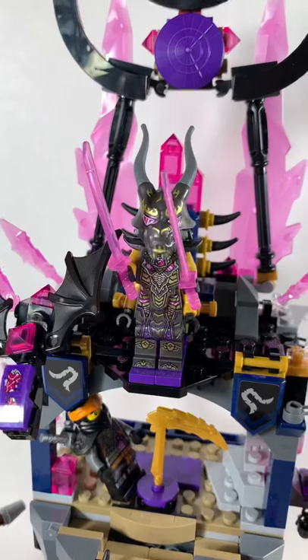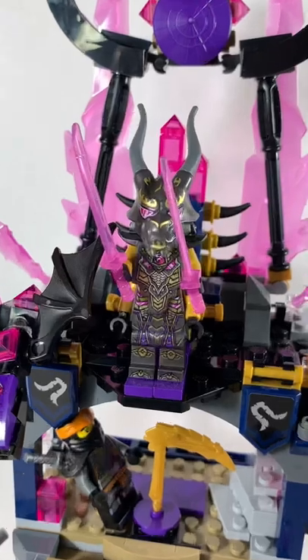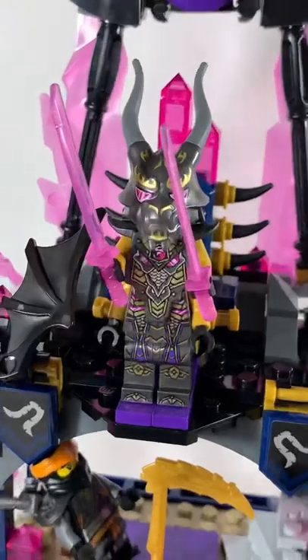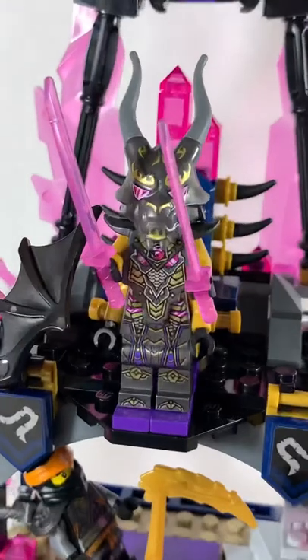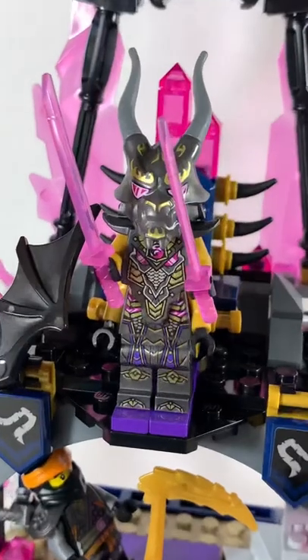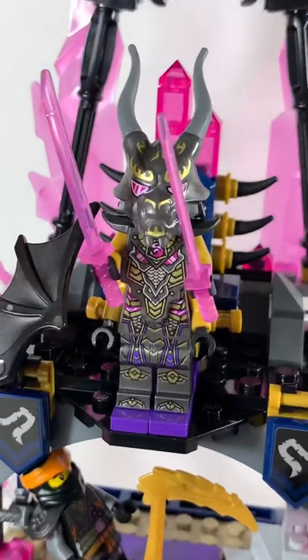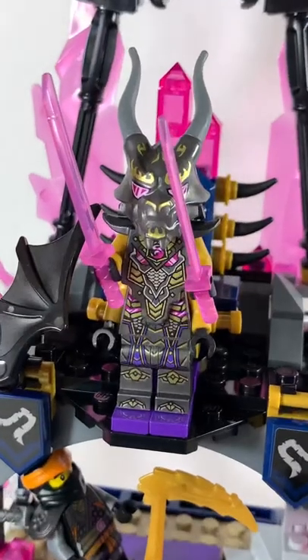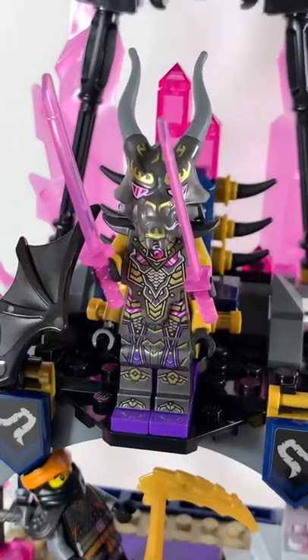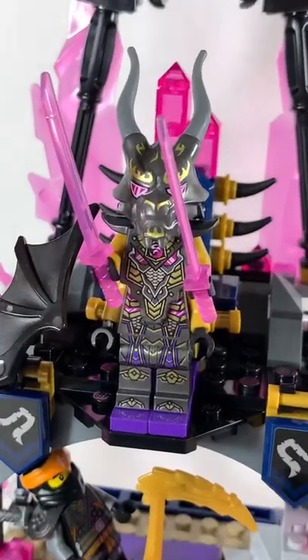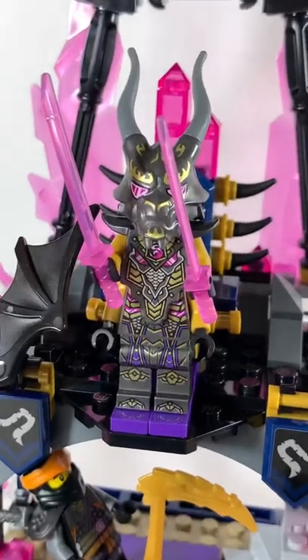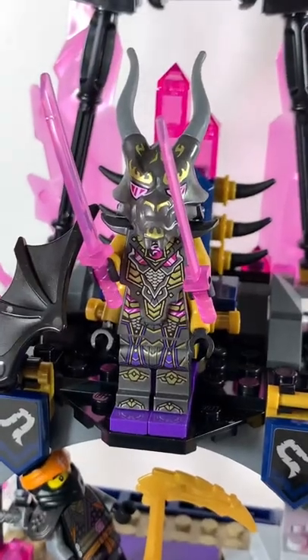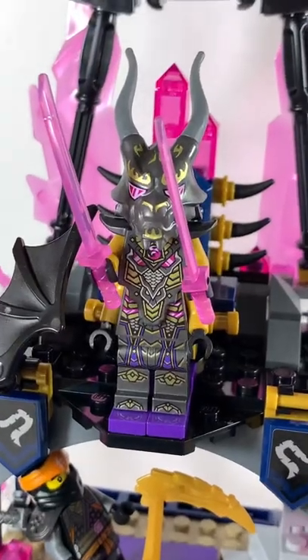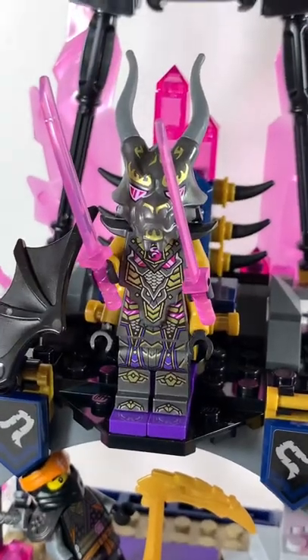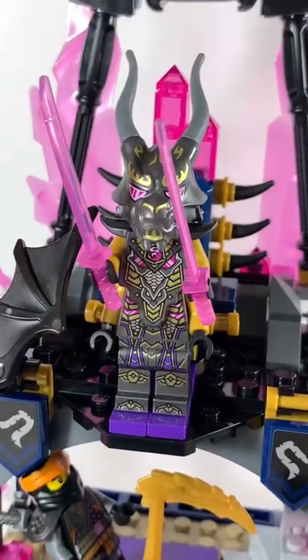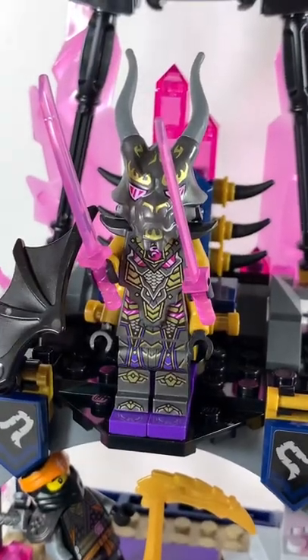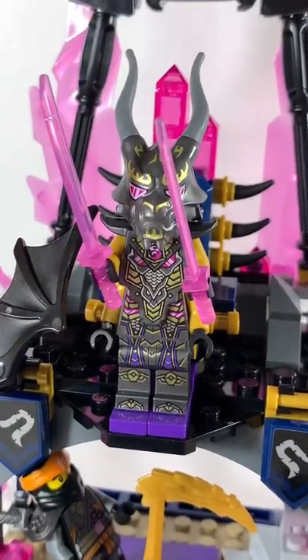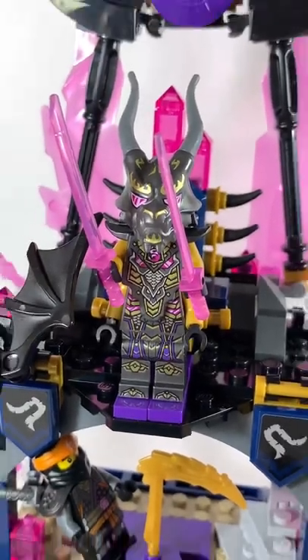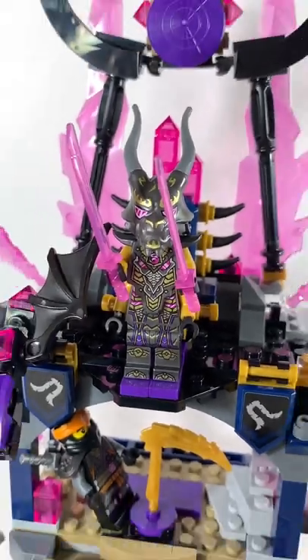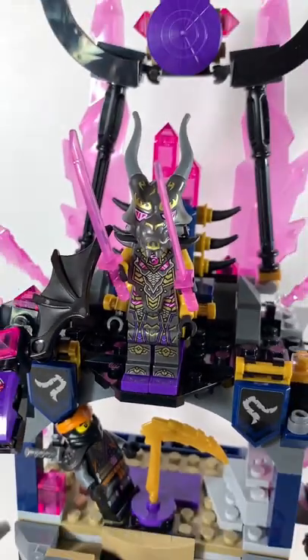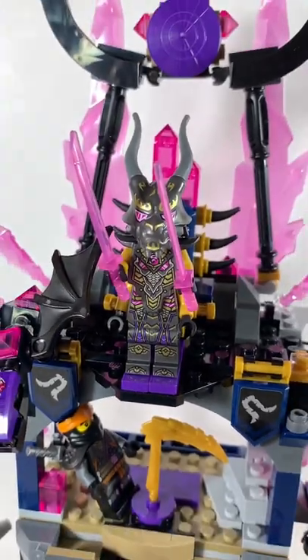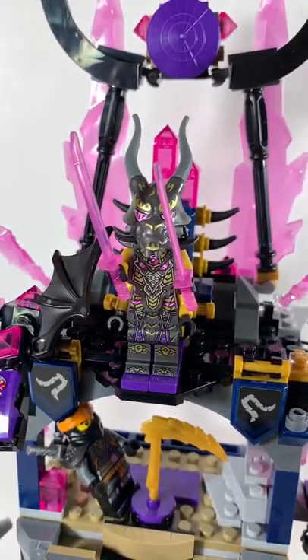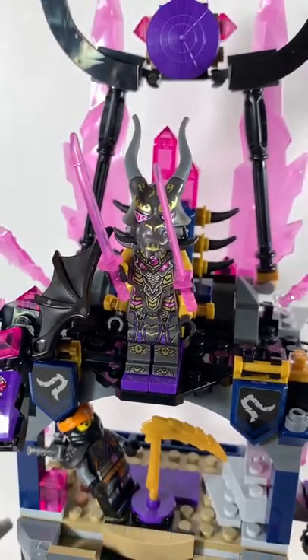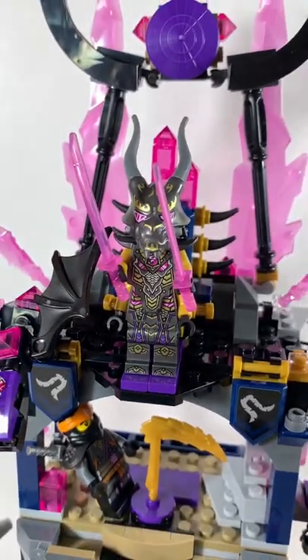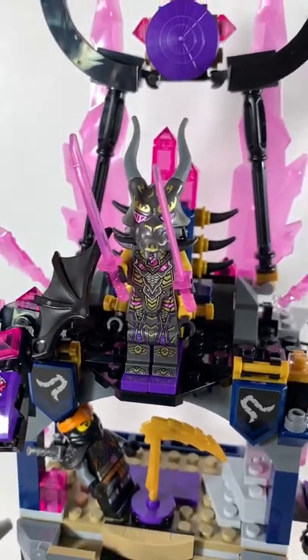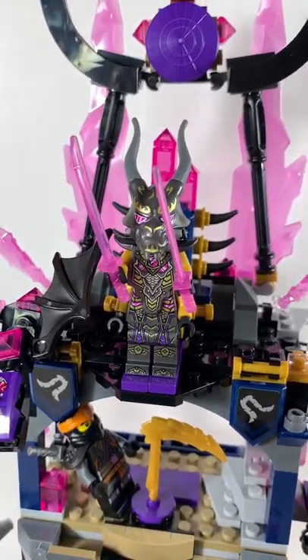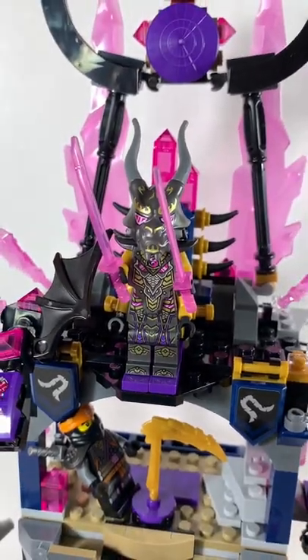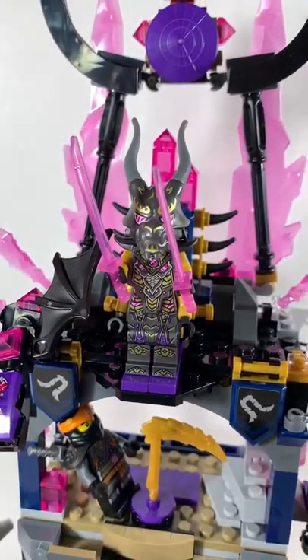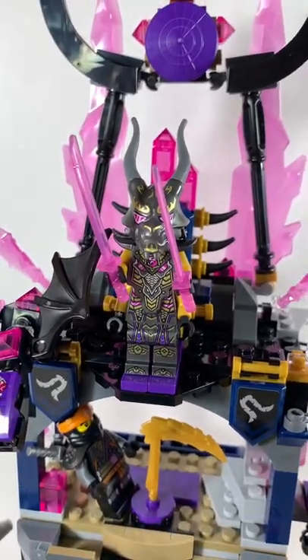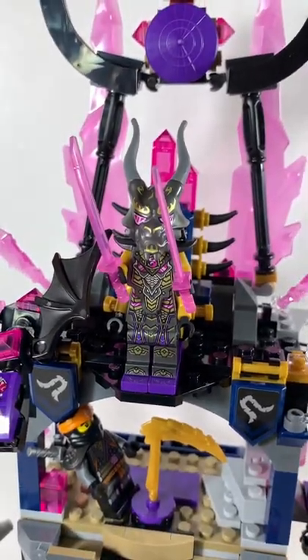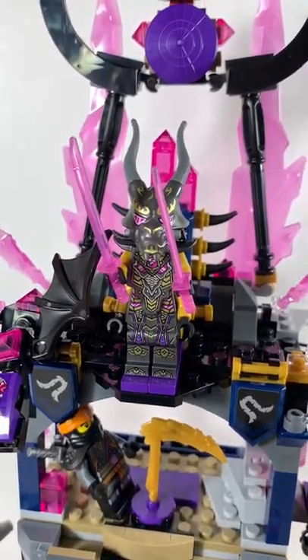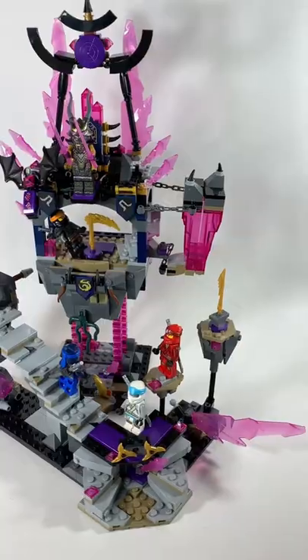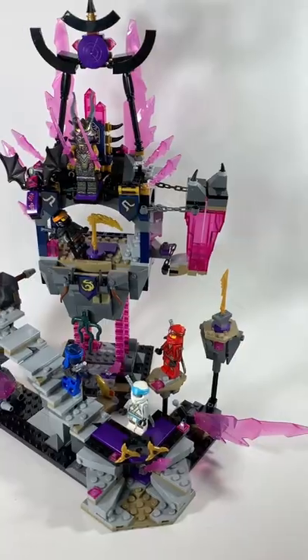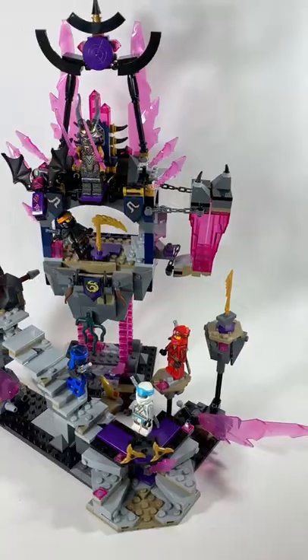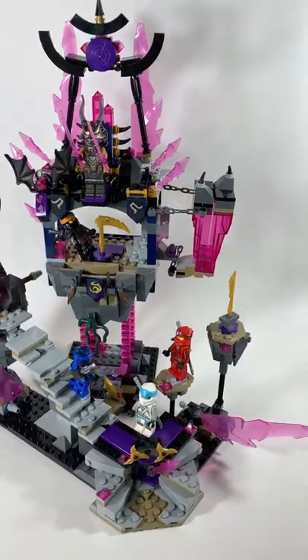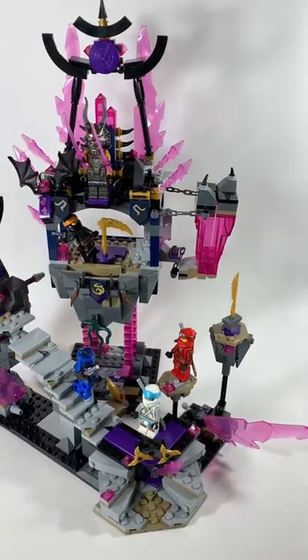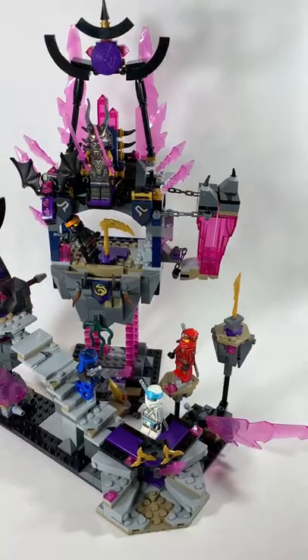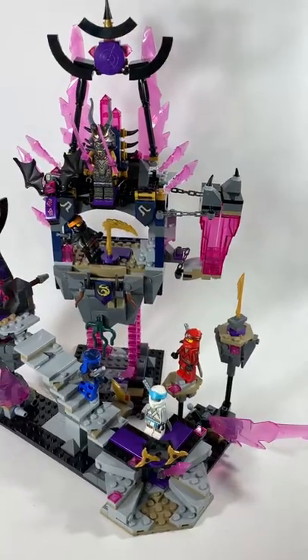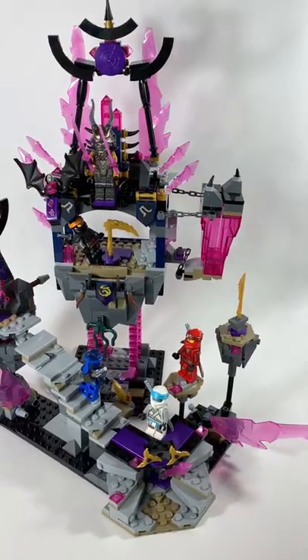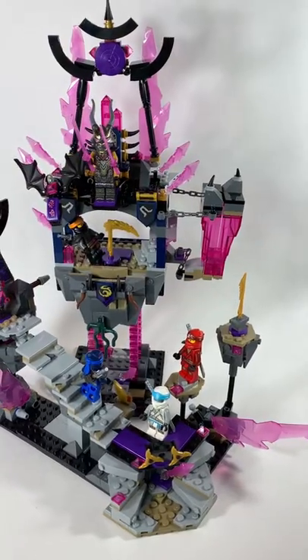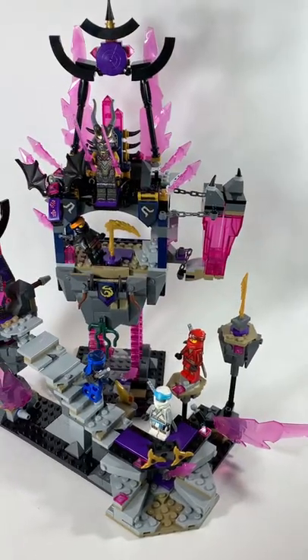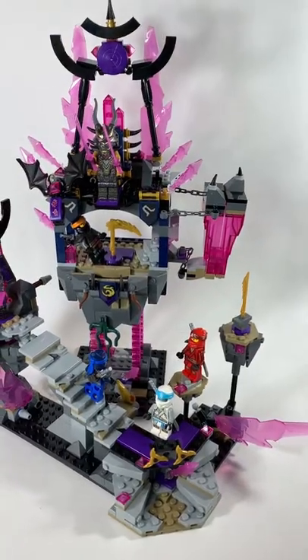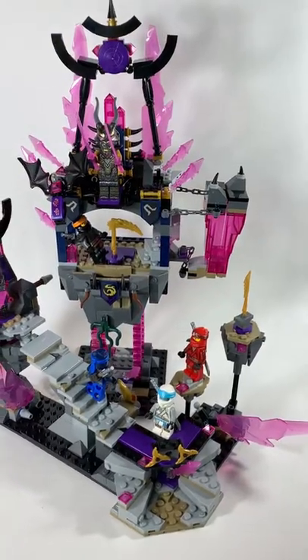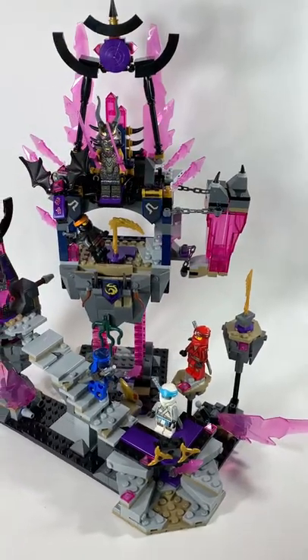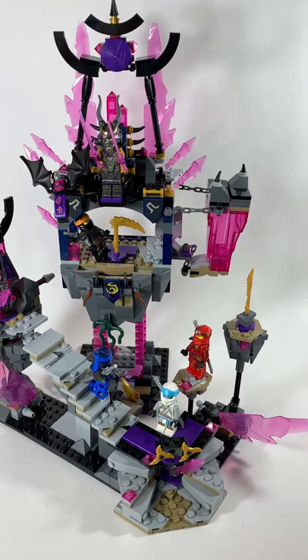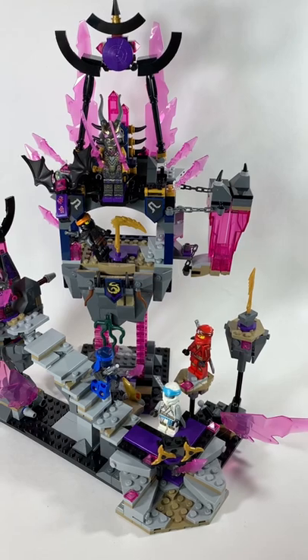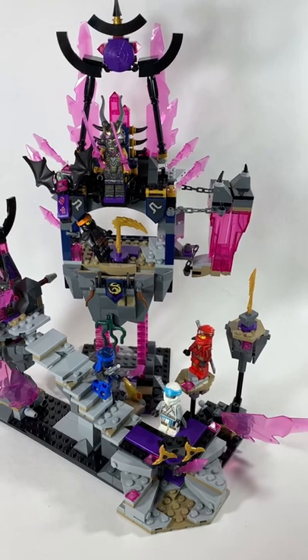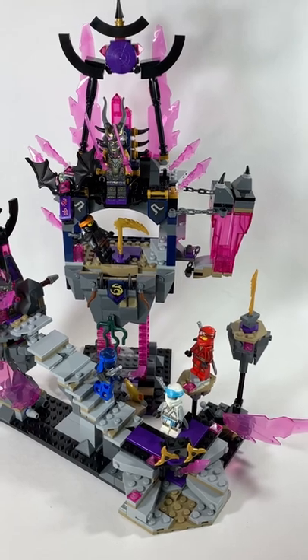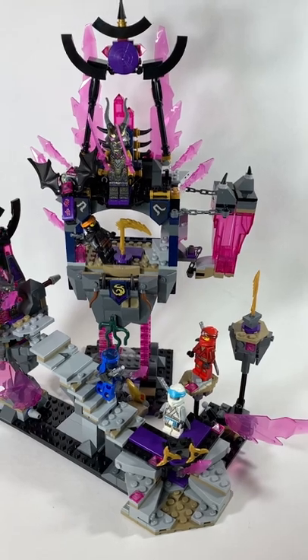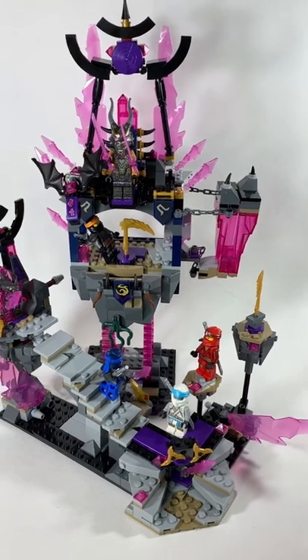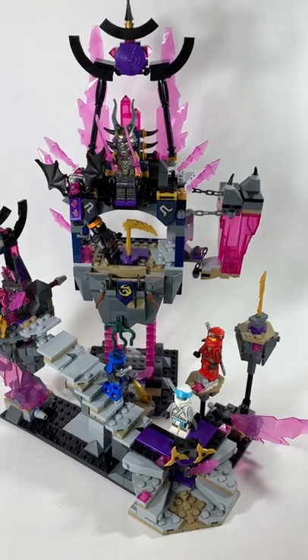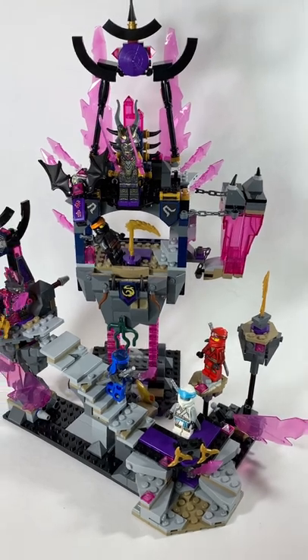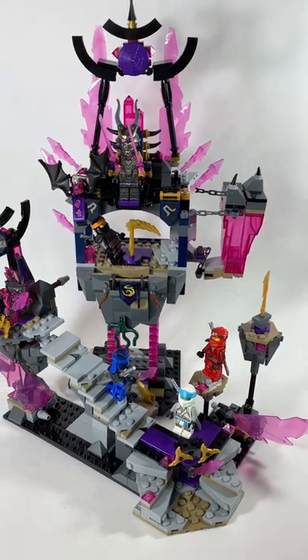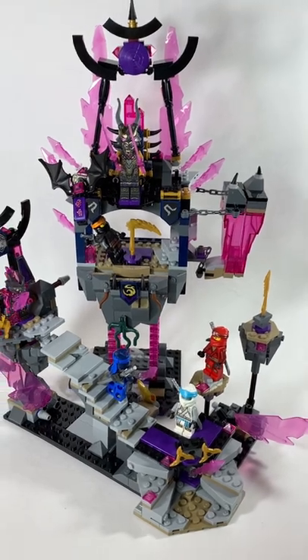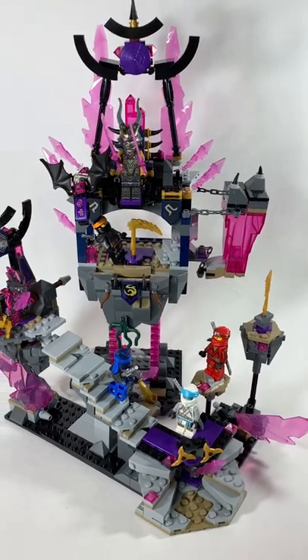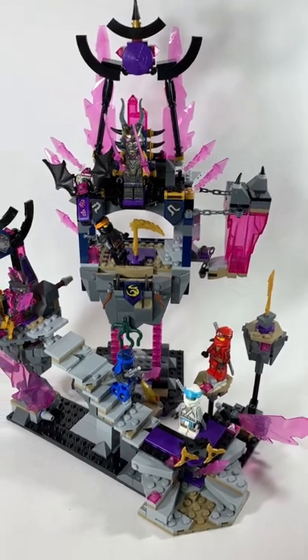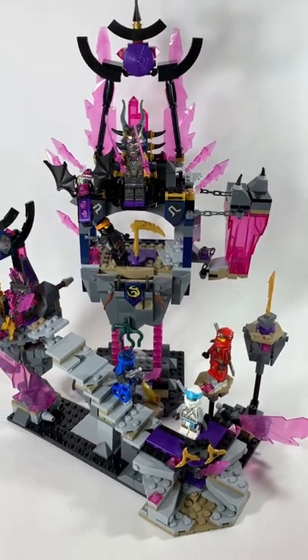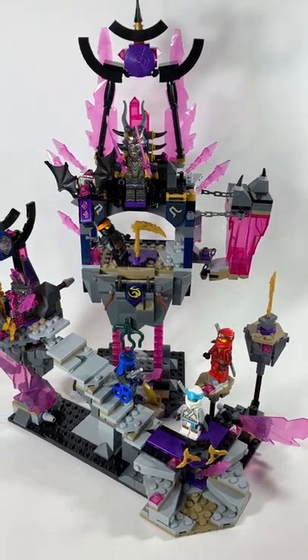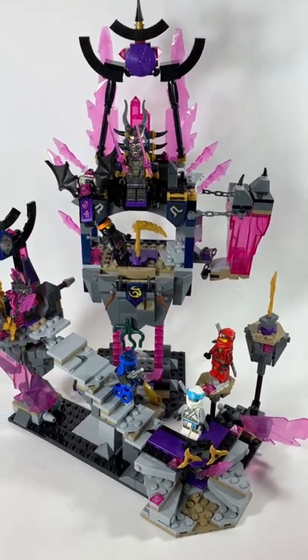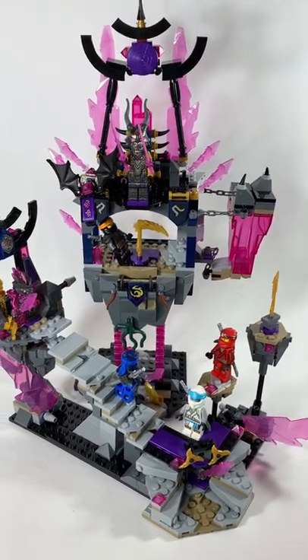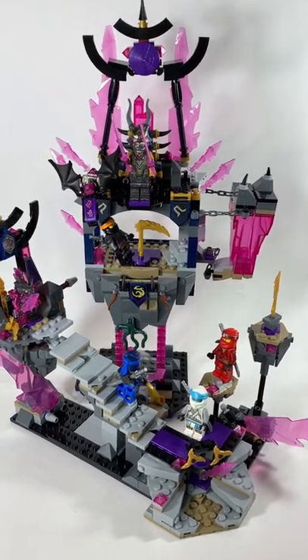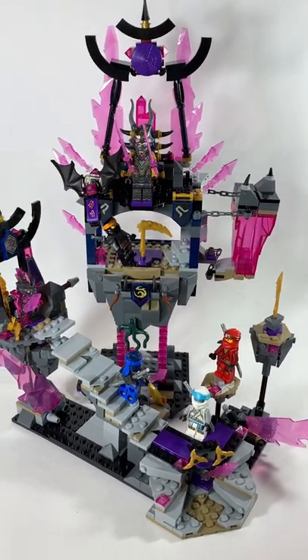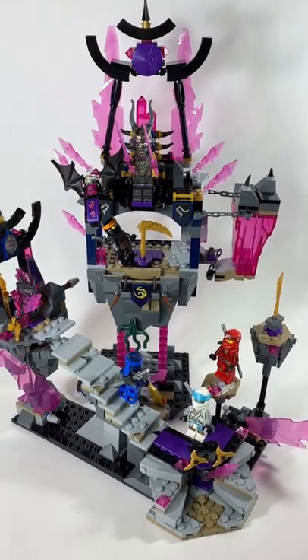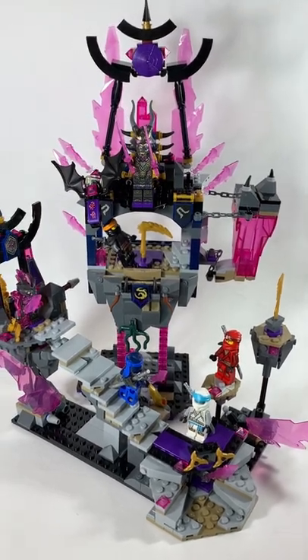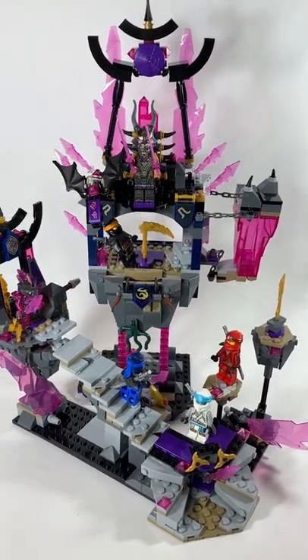The Crystal King Temple is unlike any Ninjago set. This was sent to me by the Lego Ambassador Network to review, which I am very thankful for.